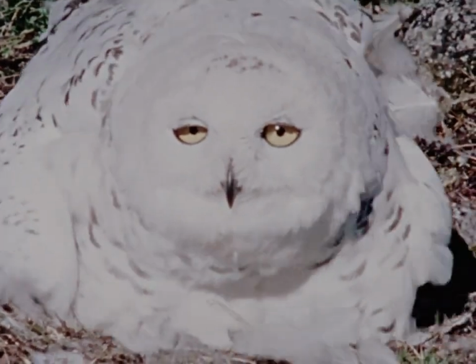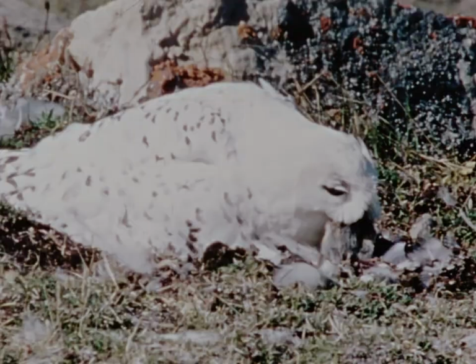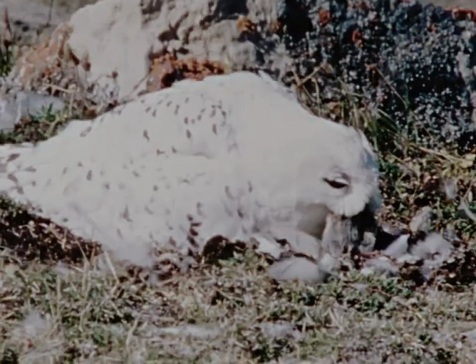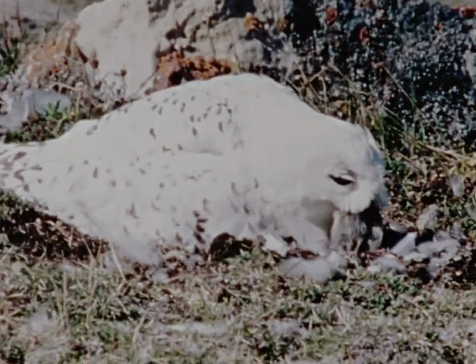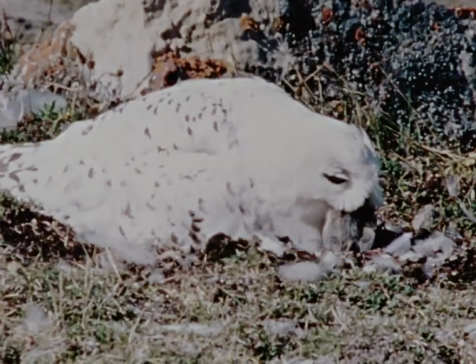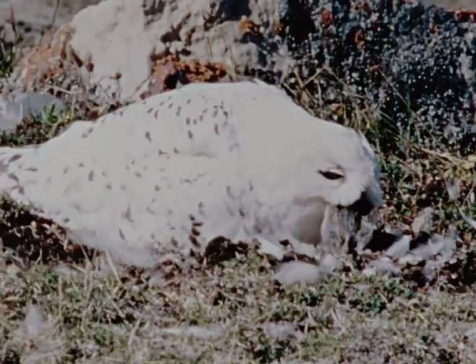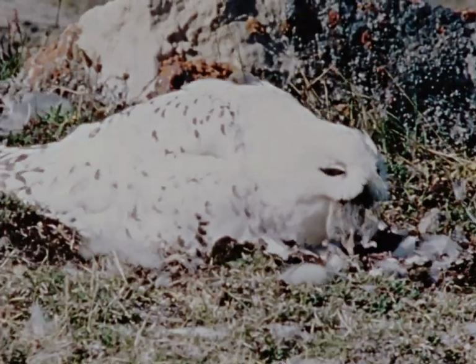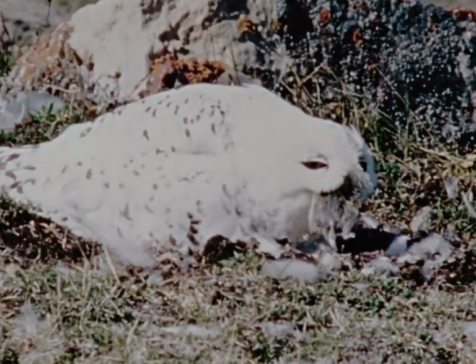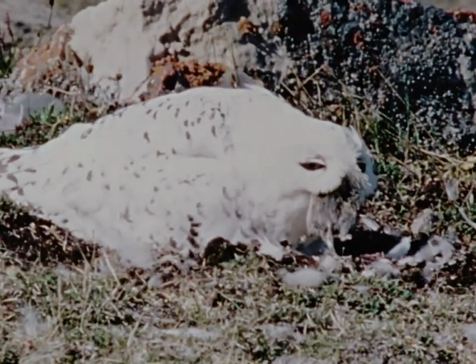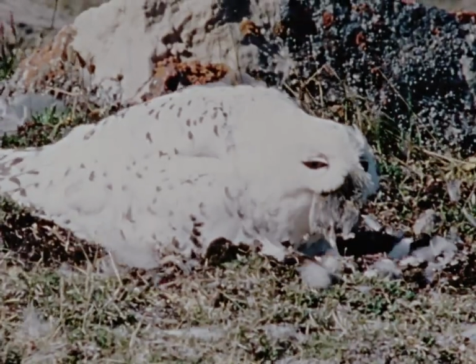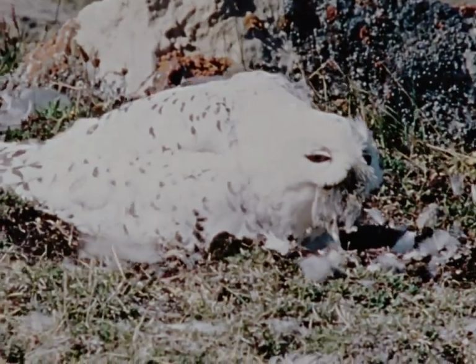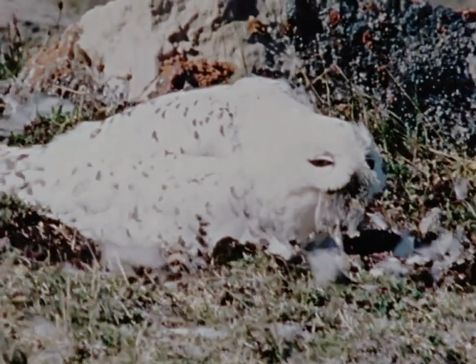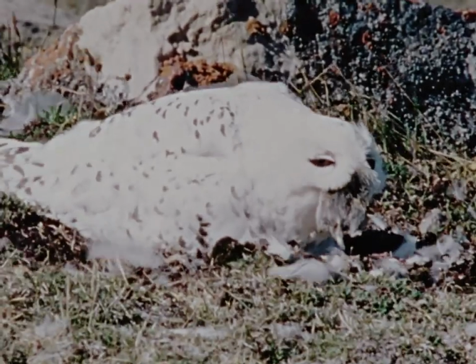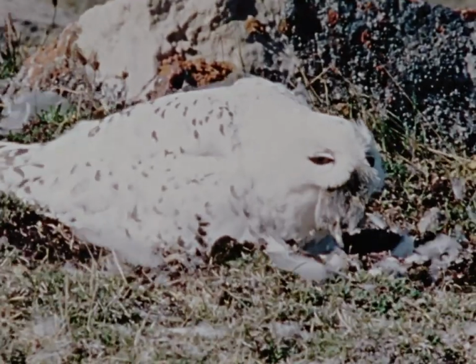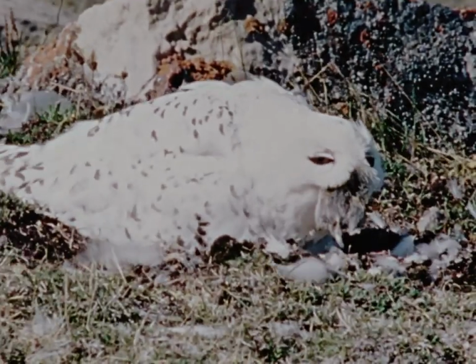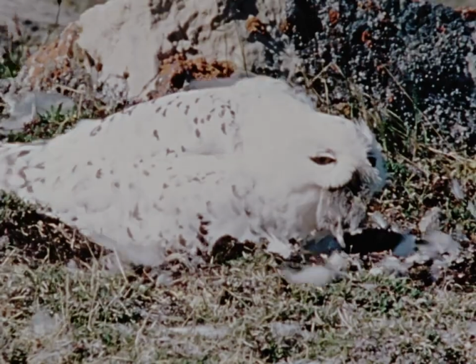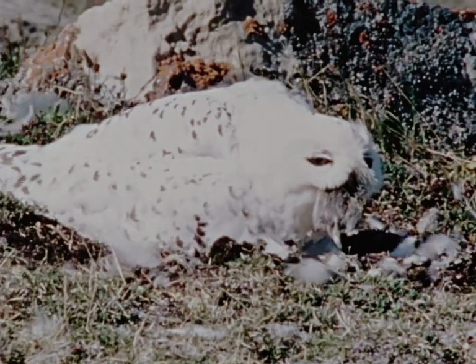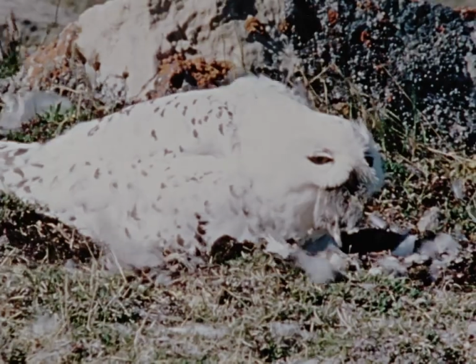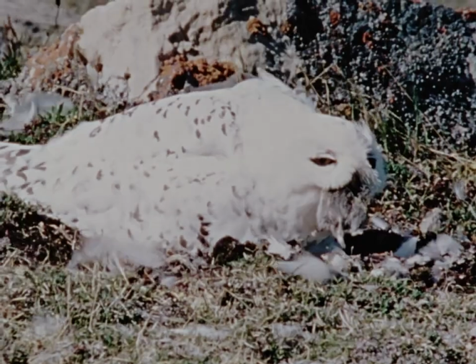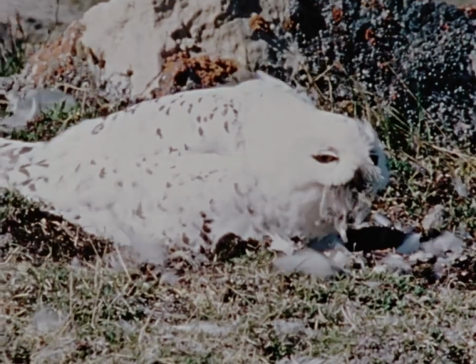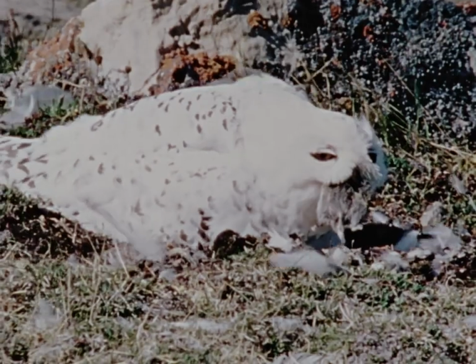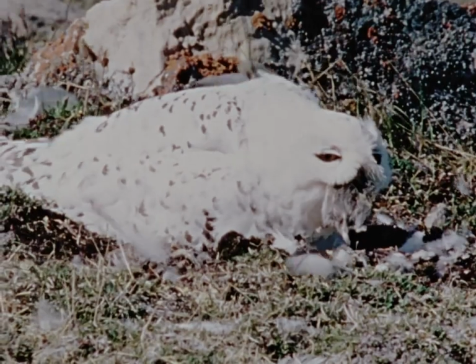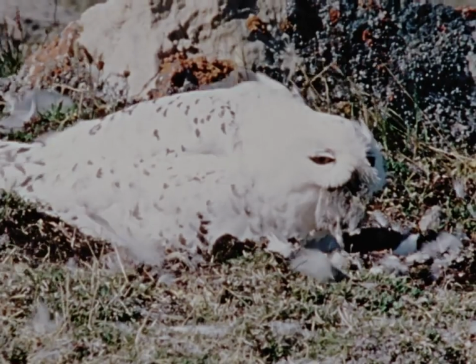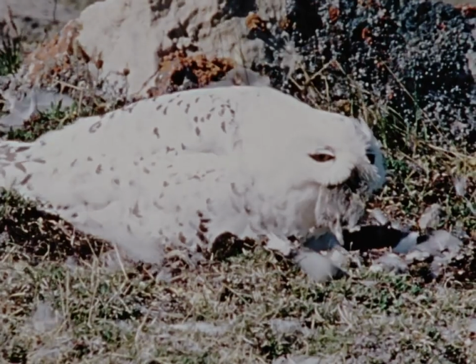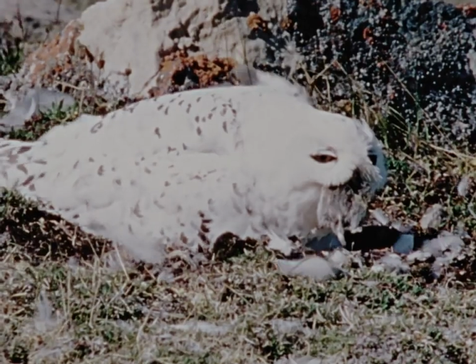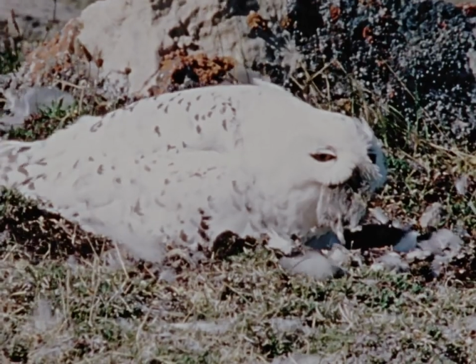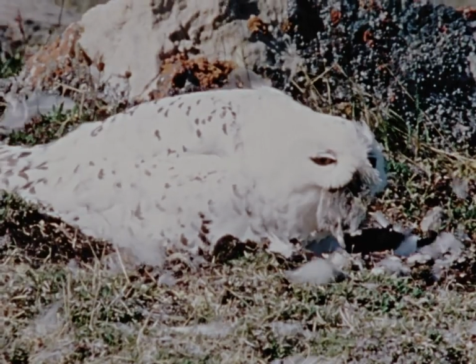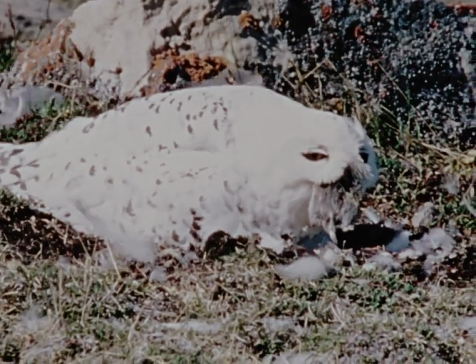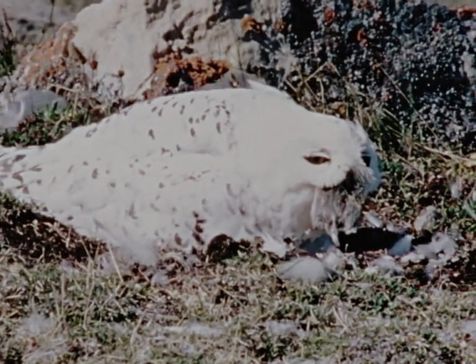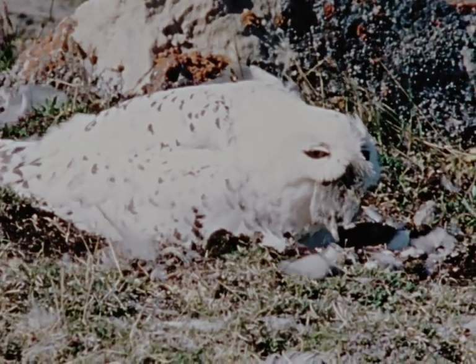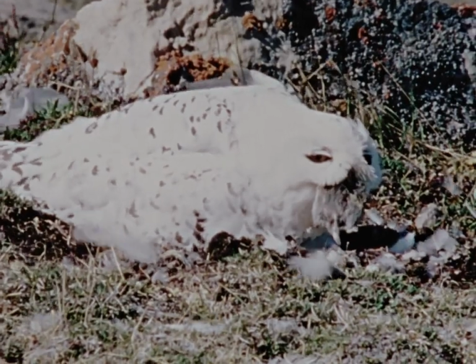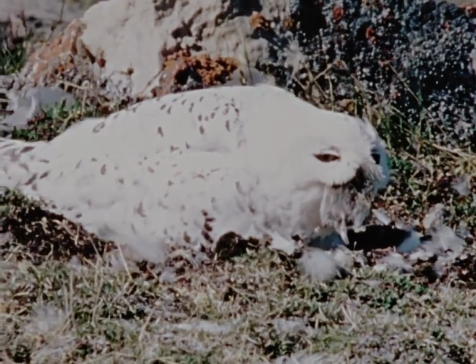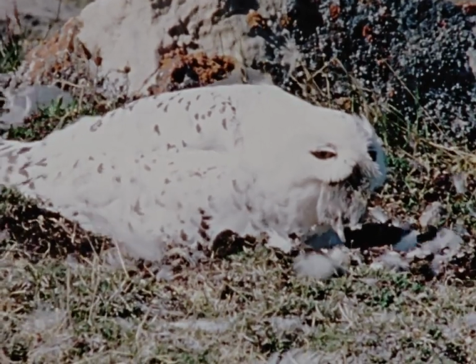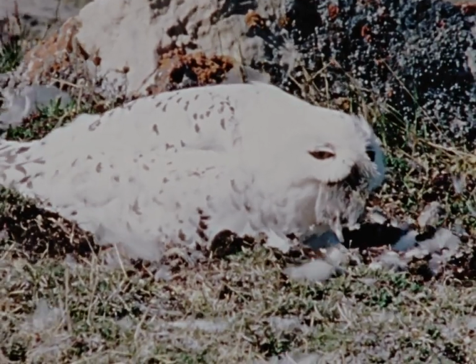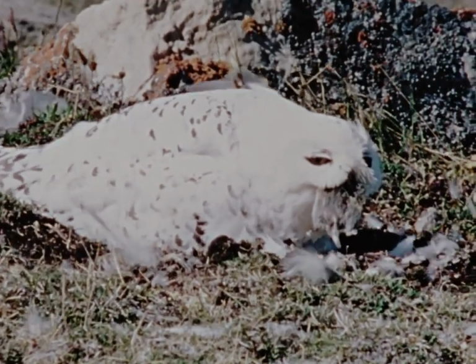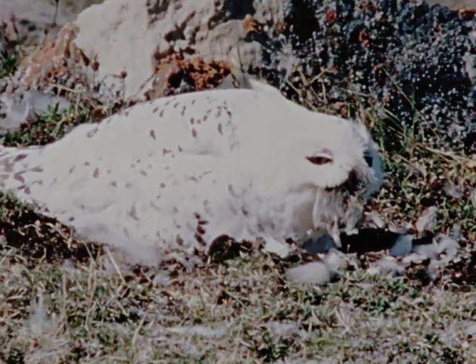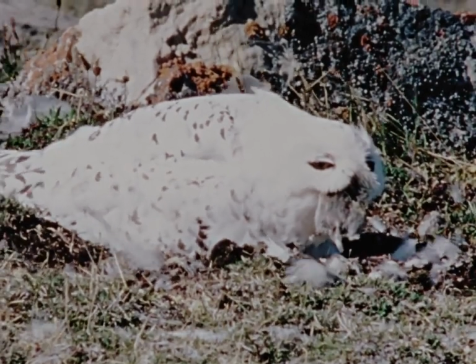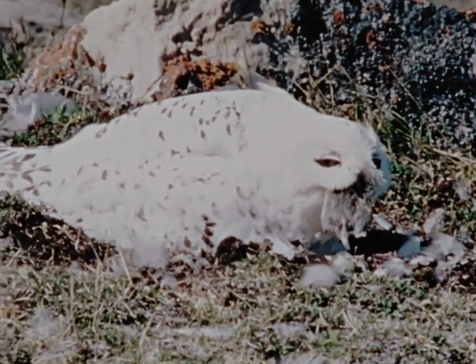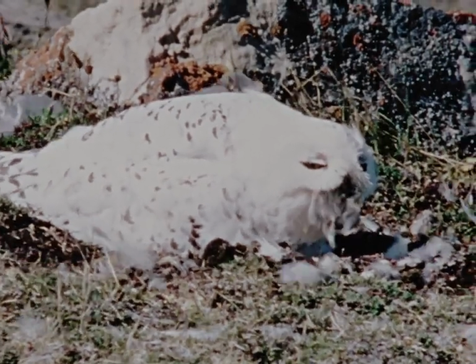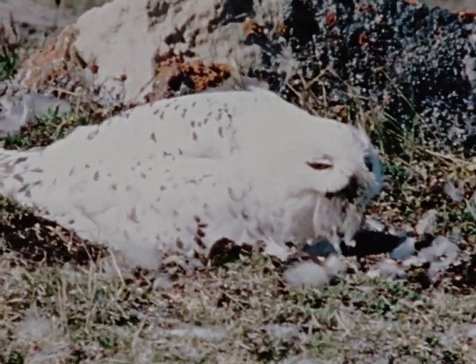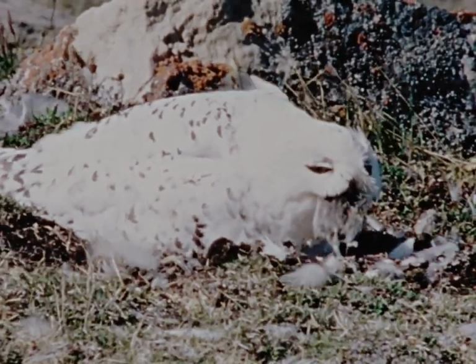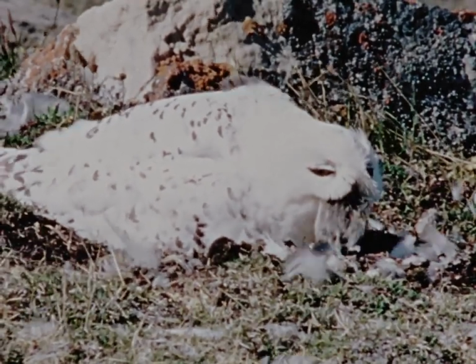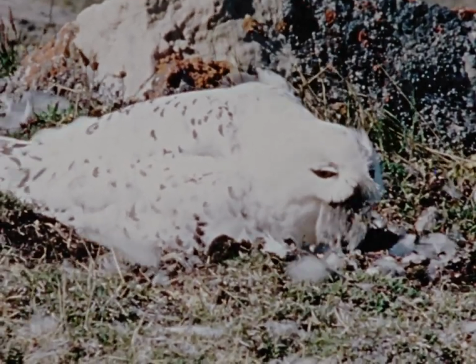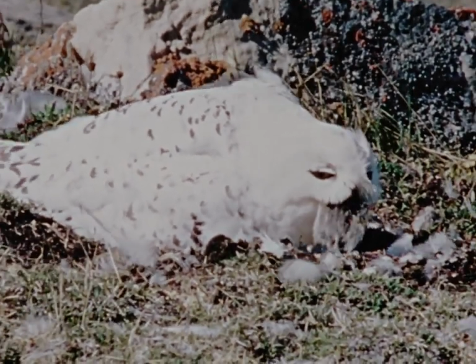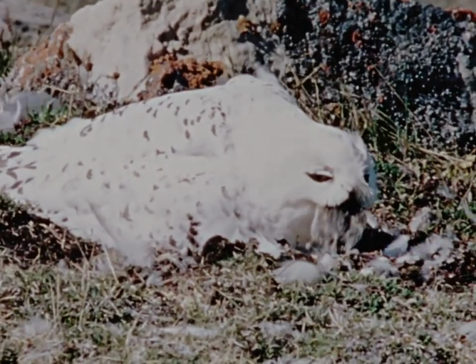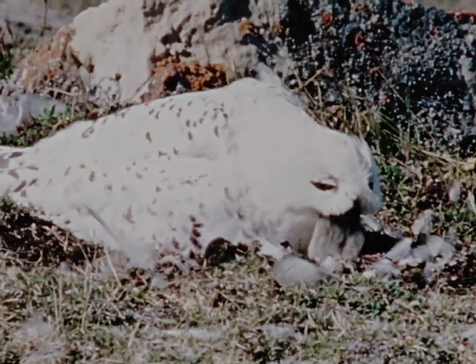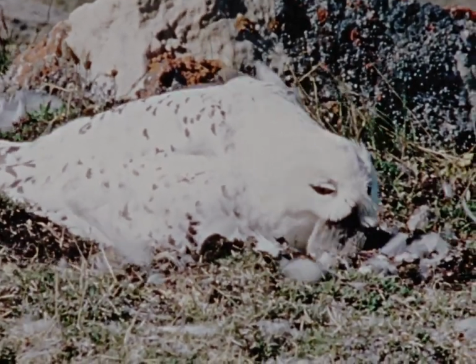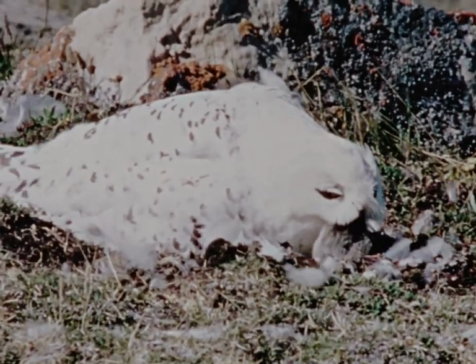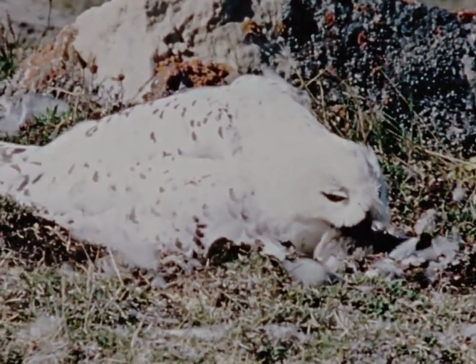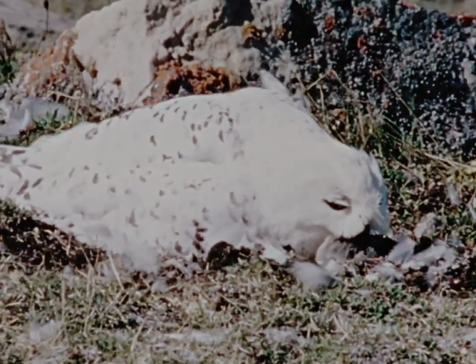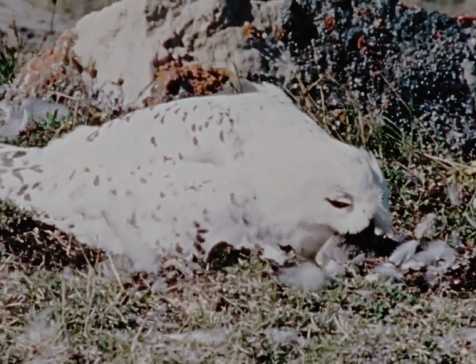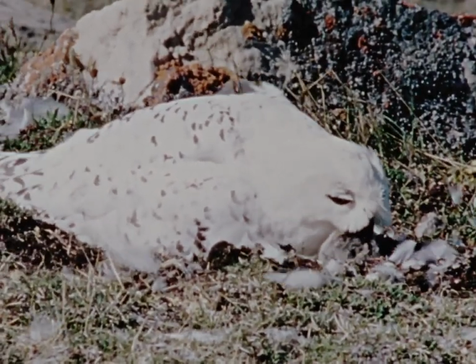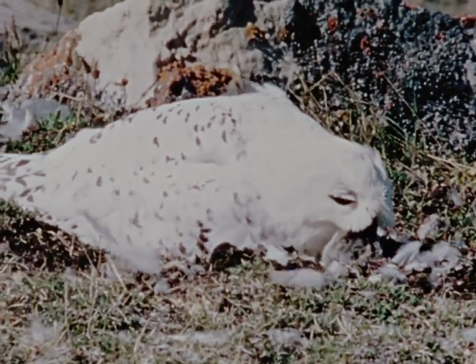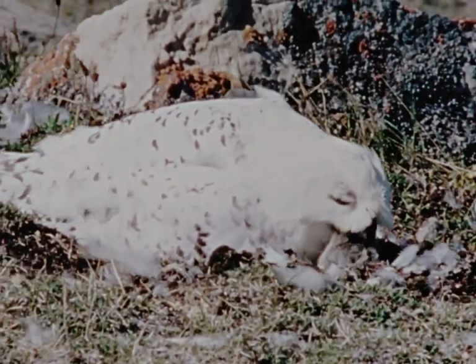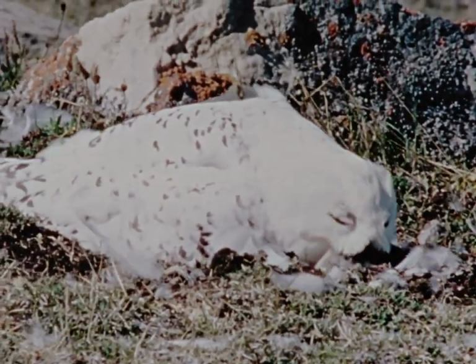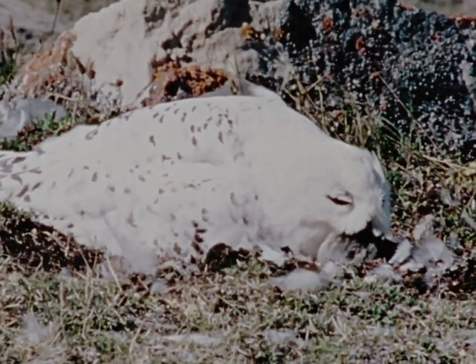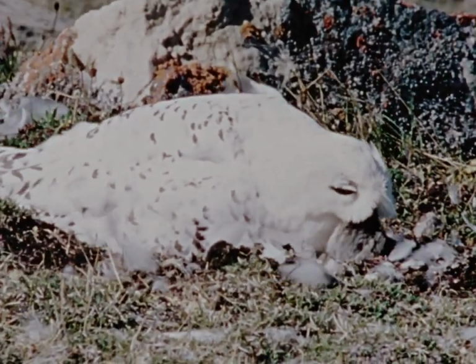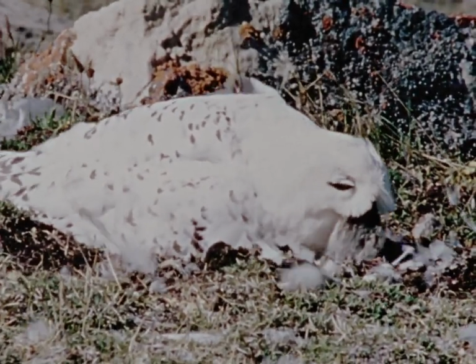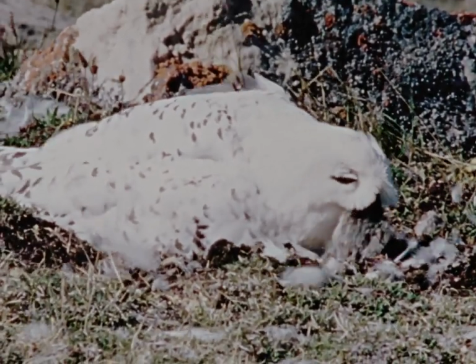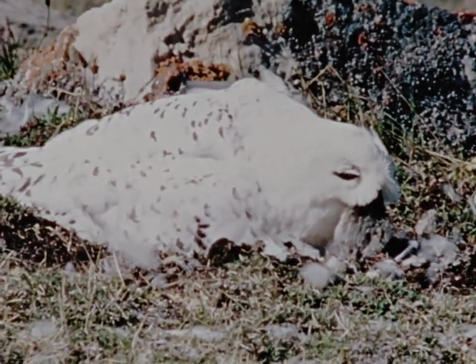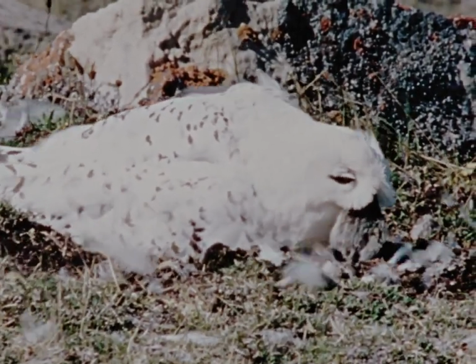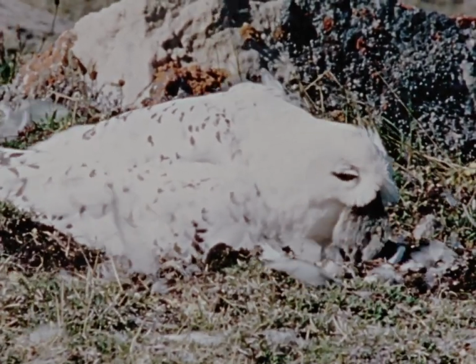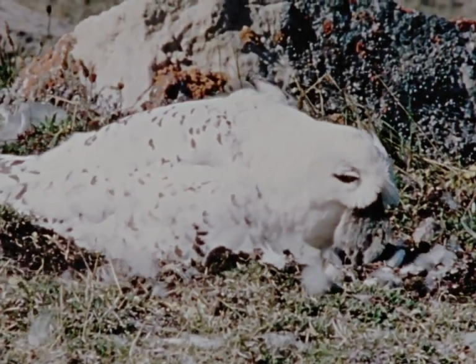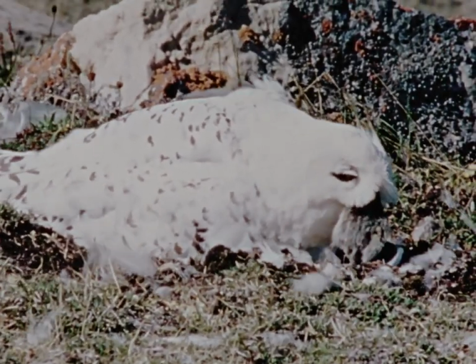The snowy owl's major source of food is the lemming. The availability of the lemming has a major effect on the owl population.